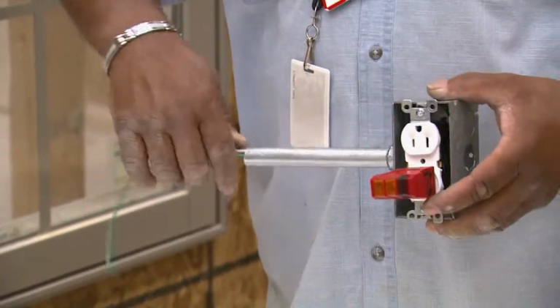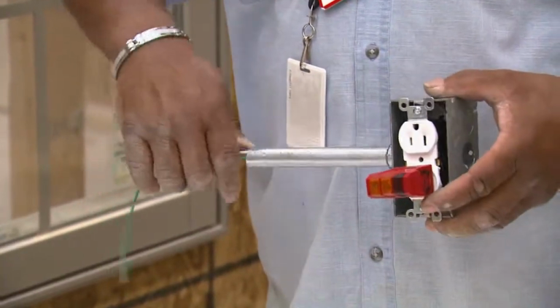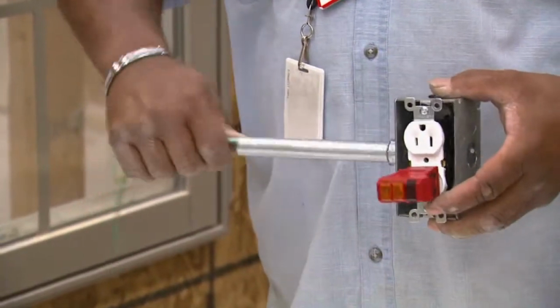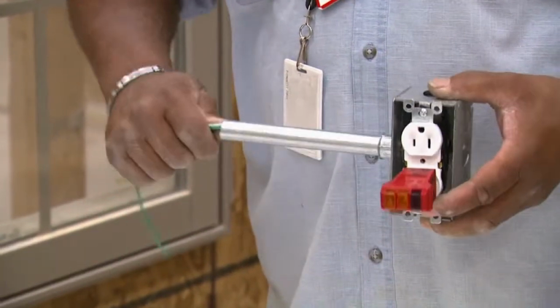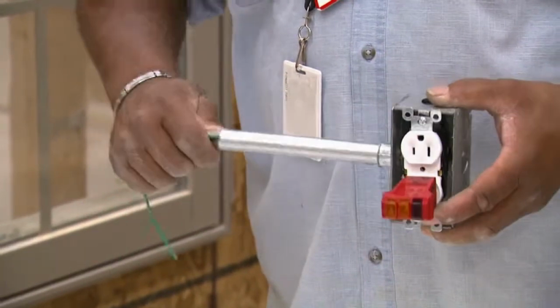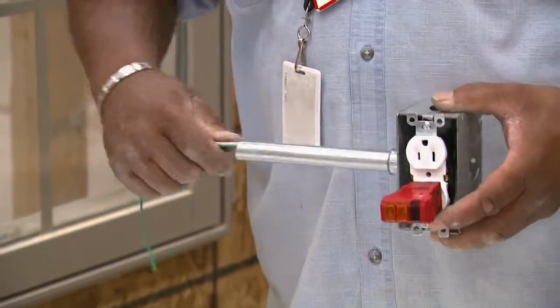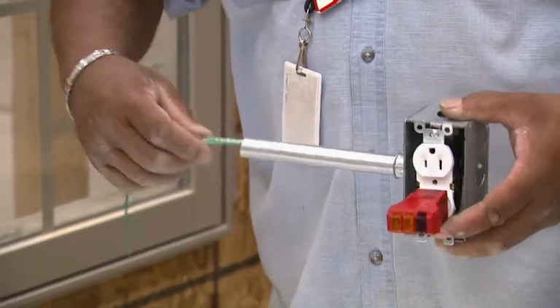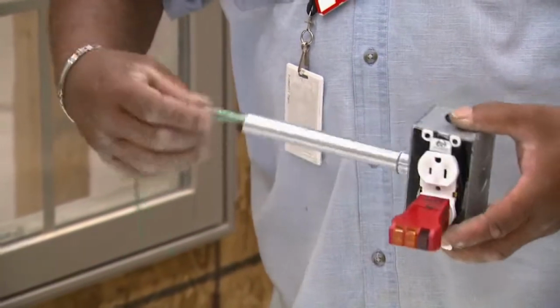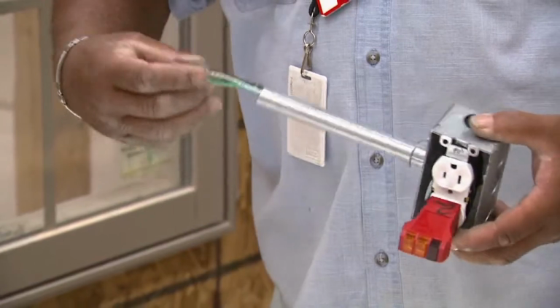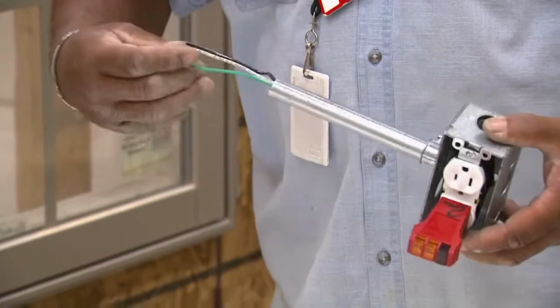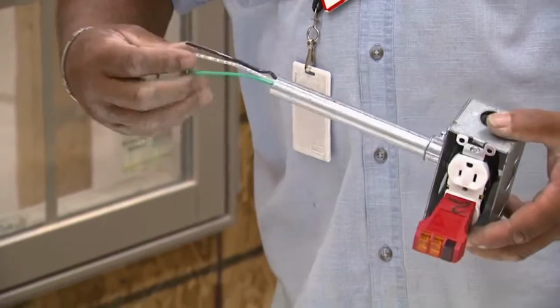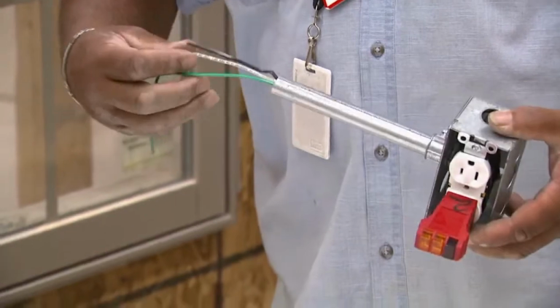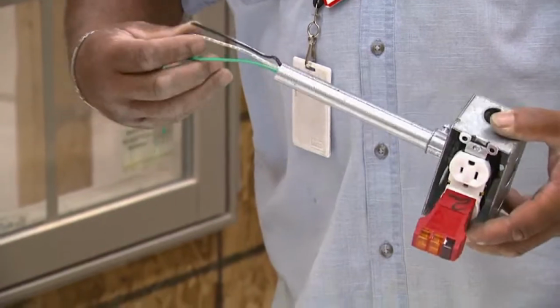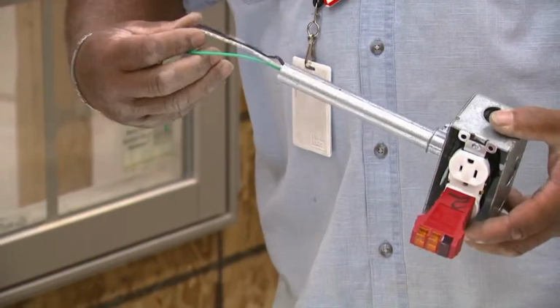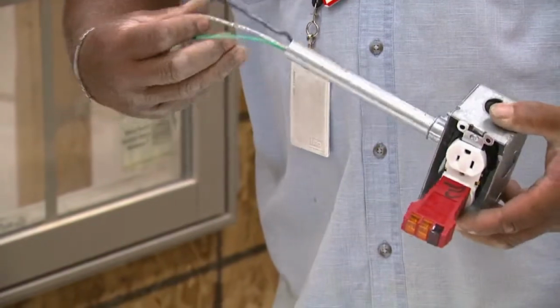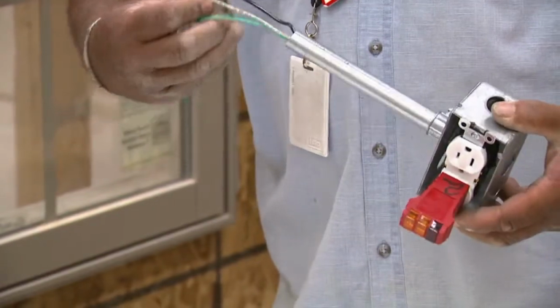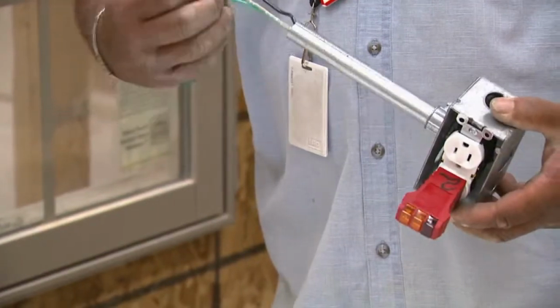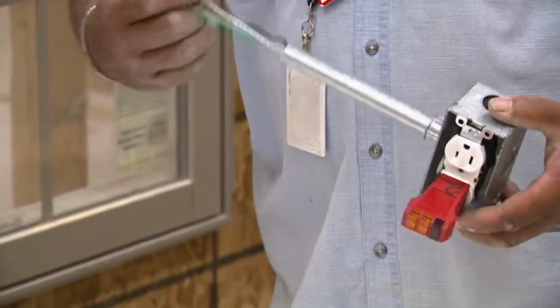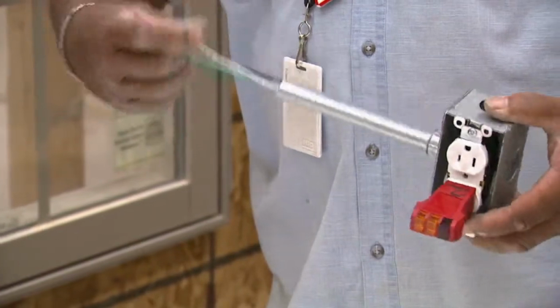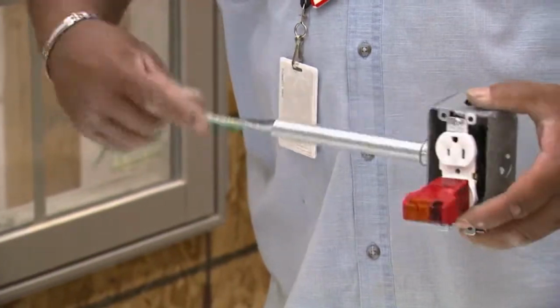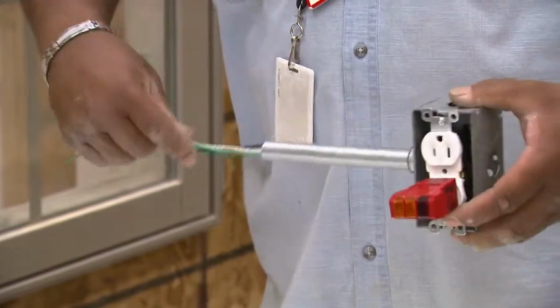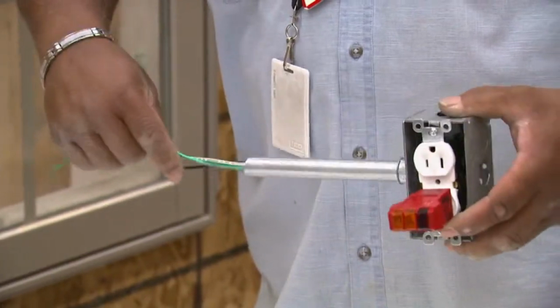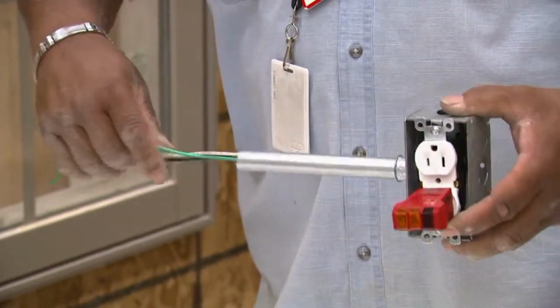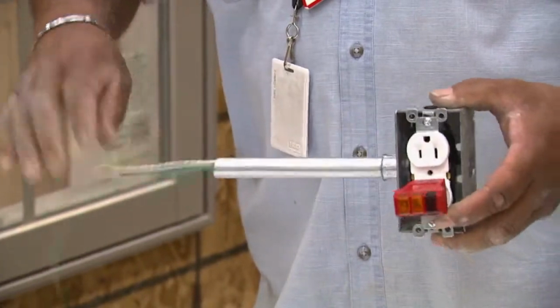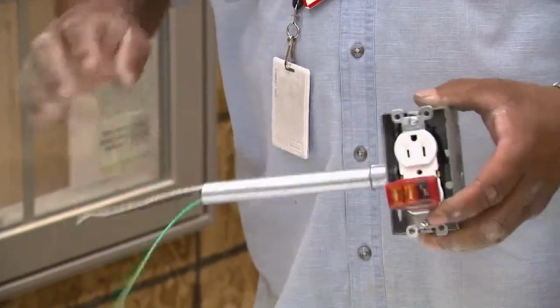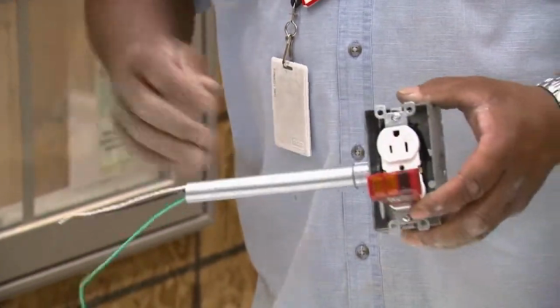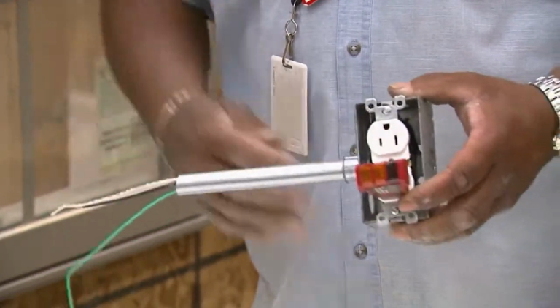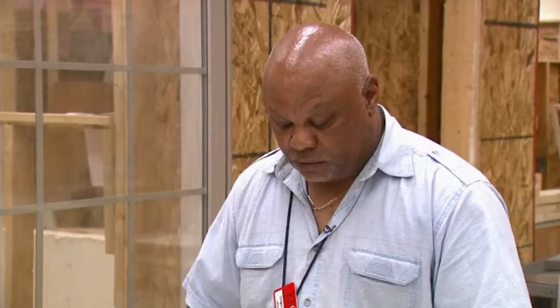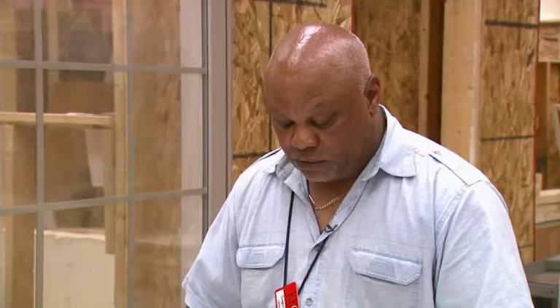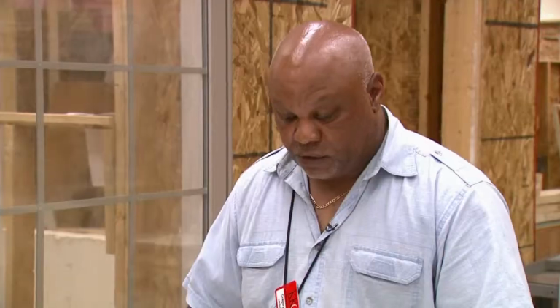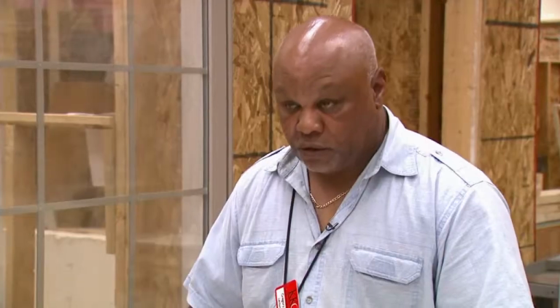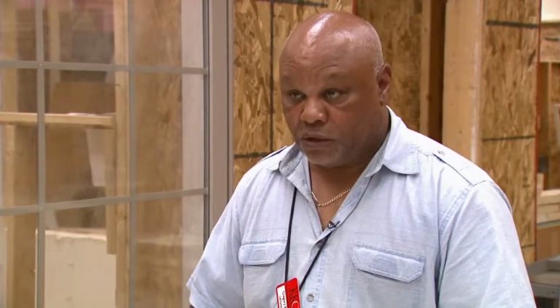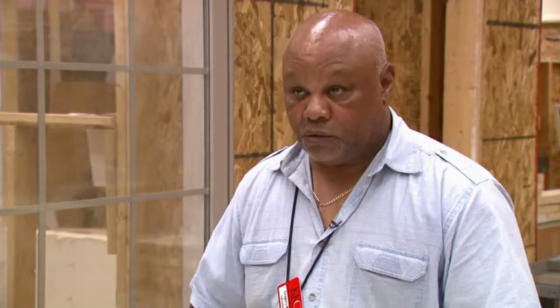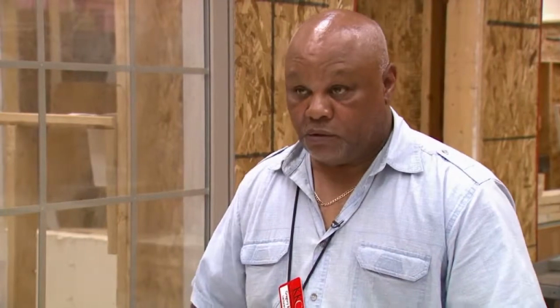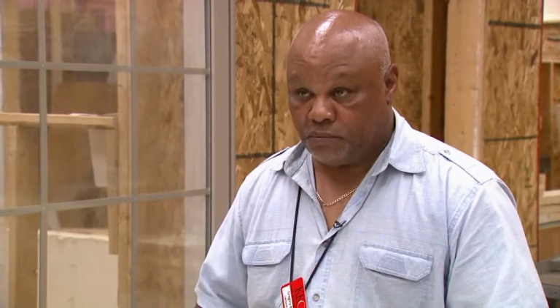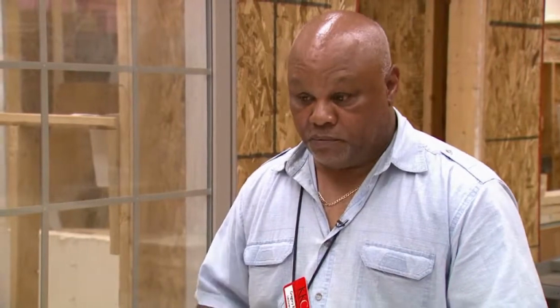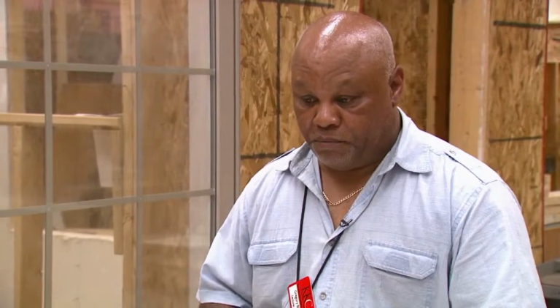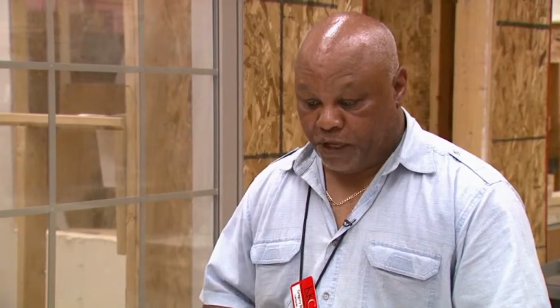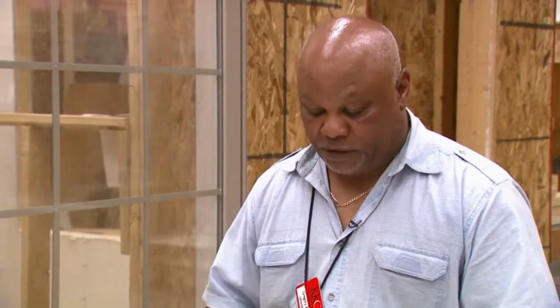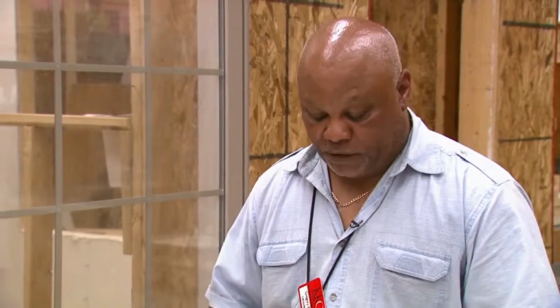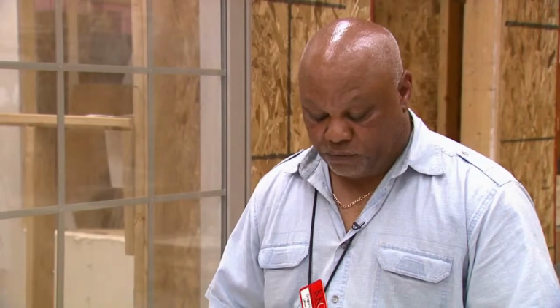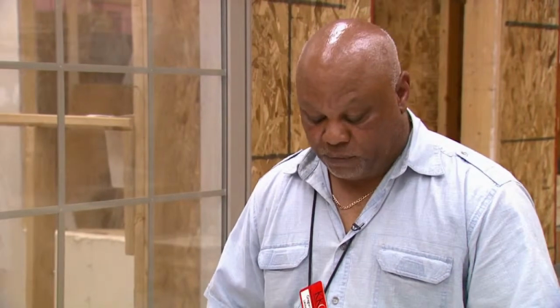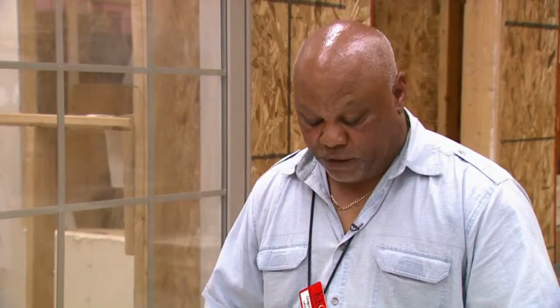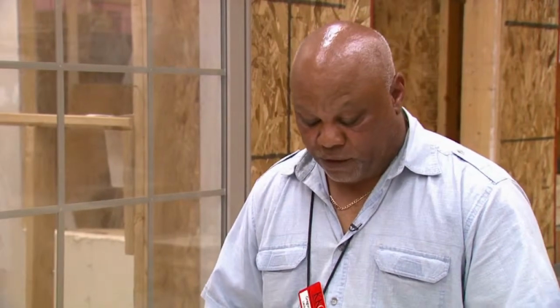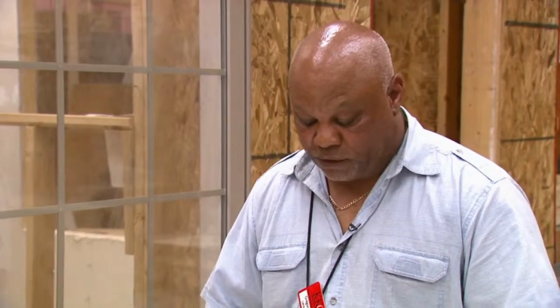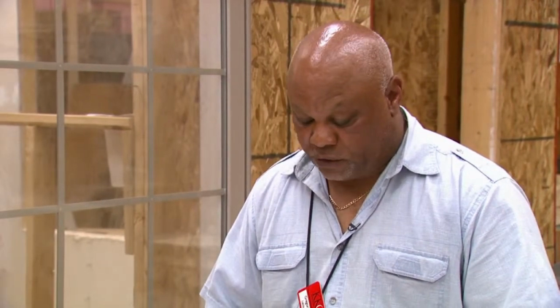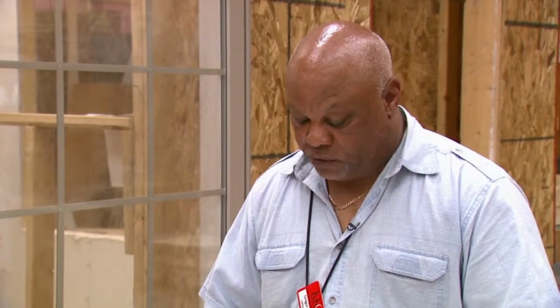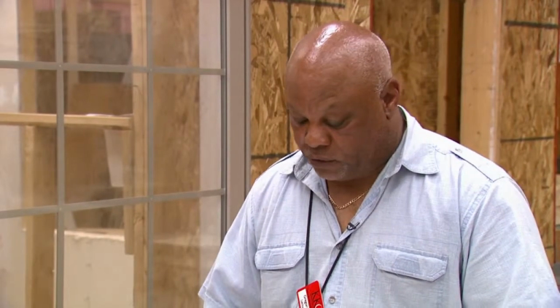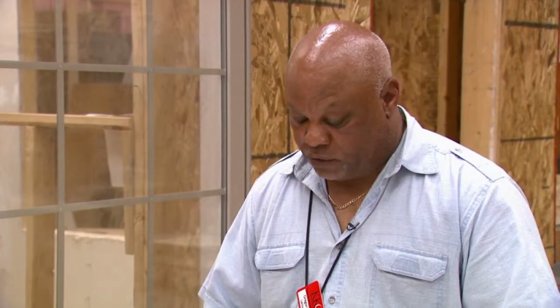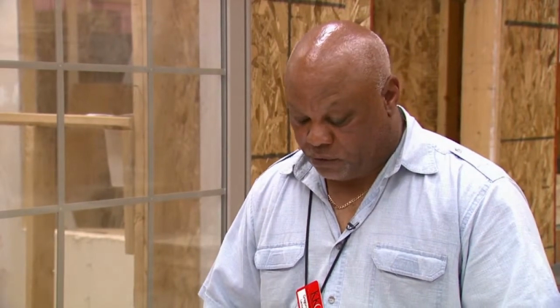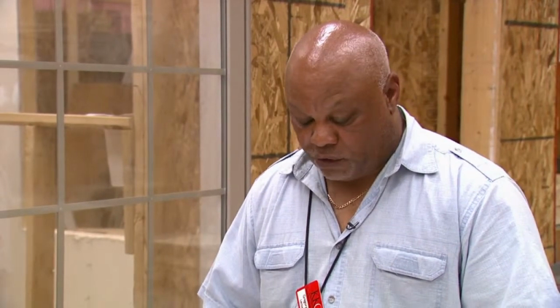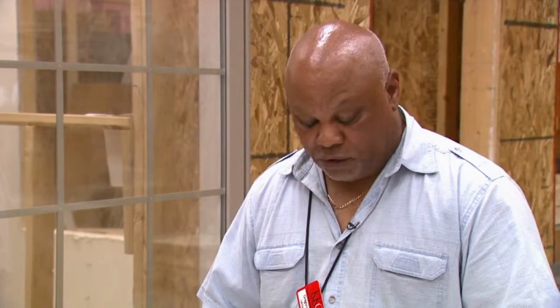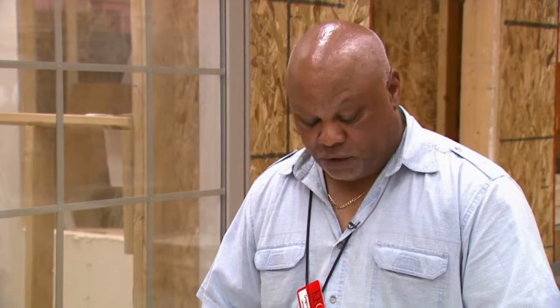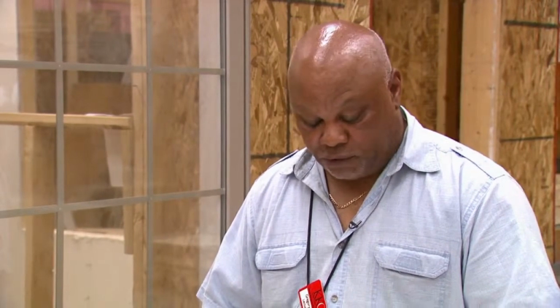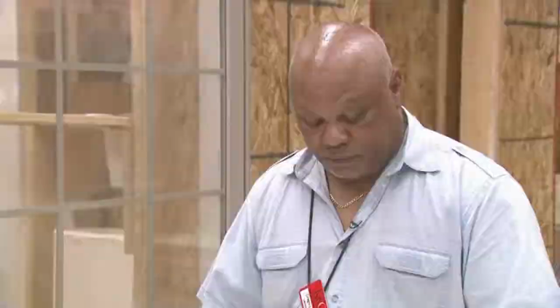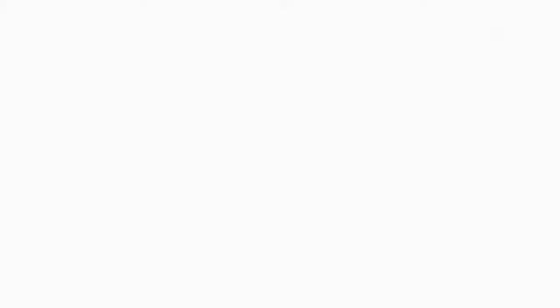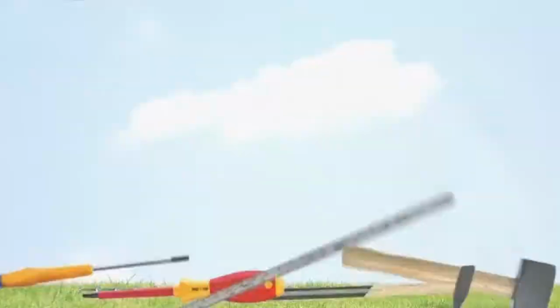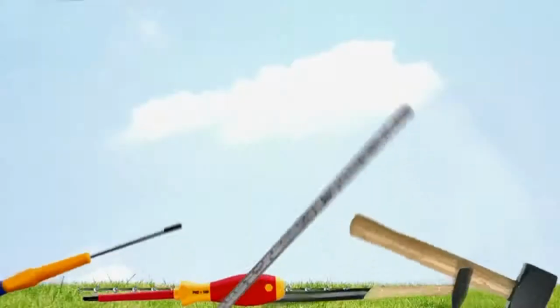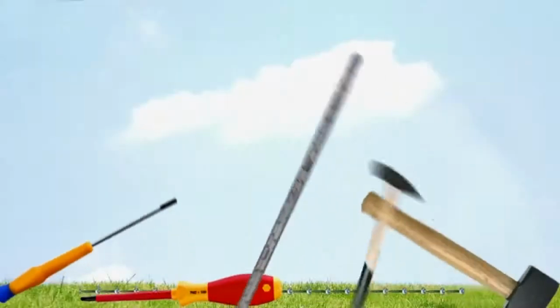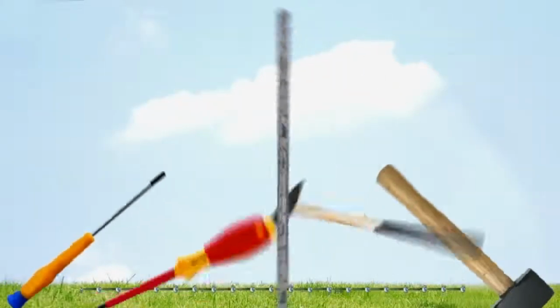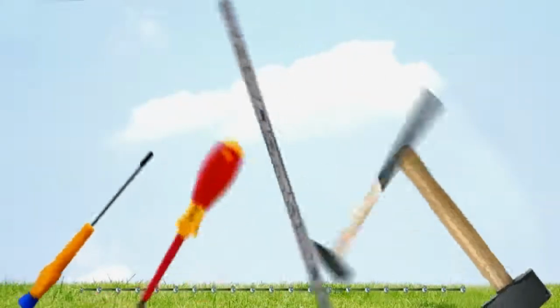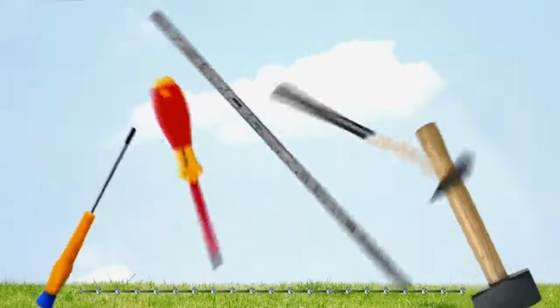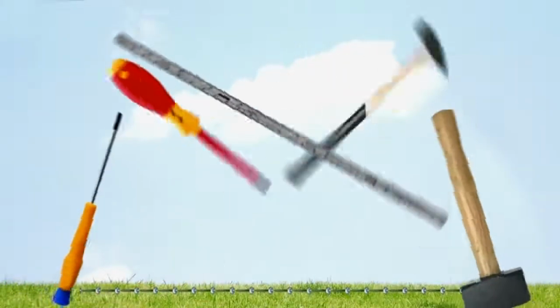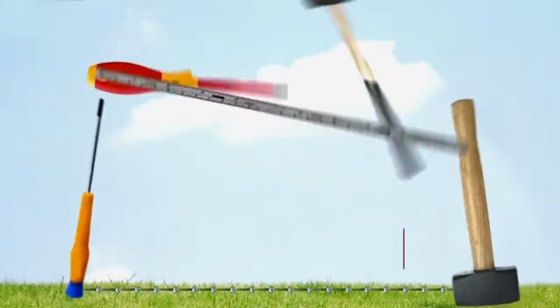If you're not sure what you're doing, do call a licensed electrician. Just little basic repairs that you can do on your own.